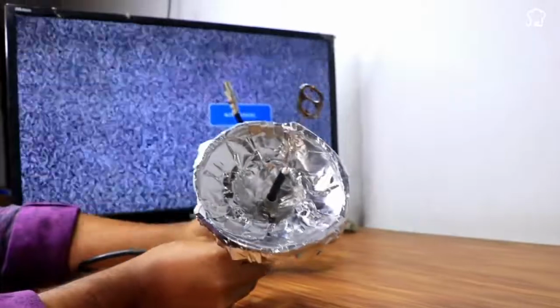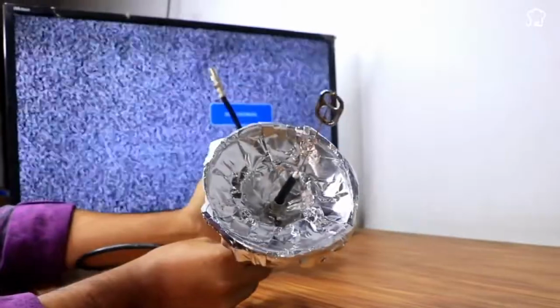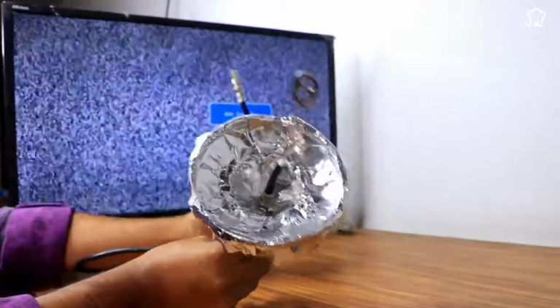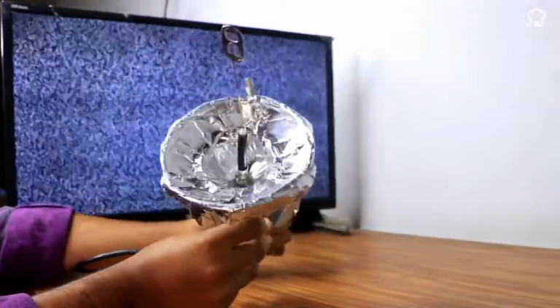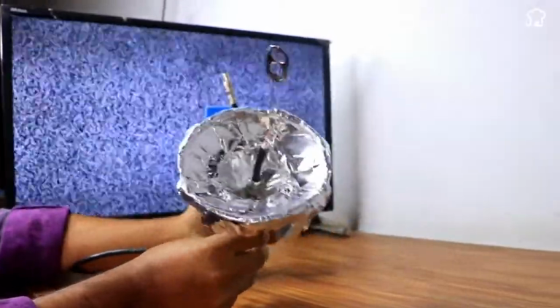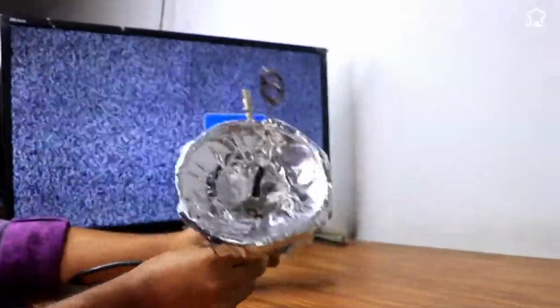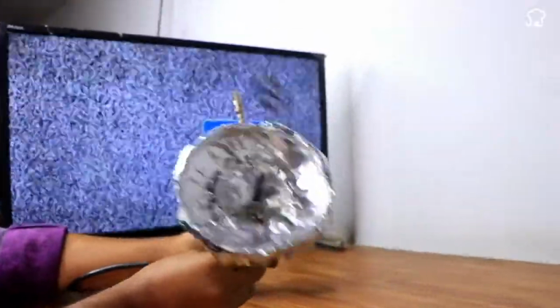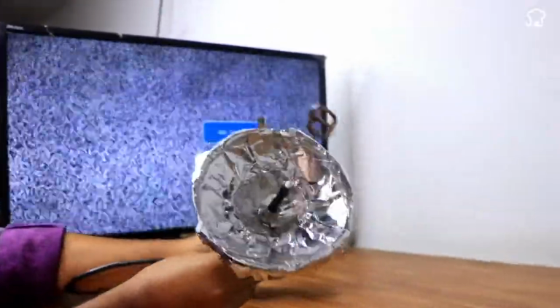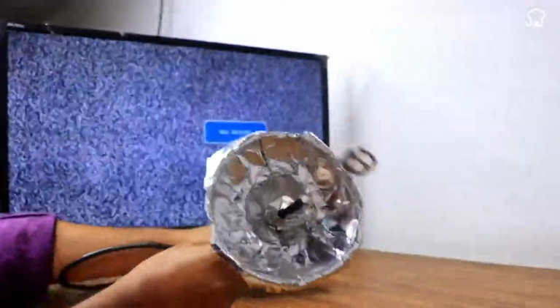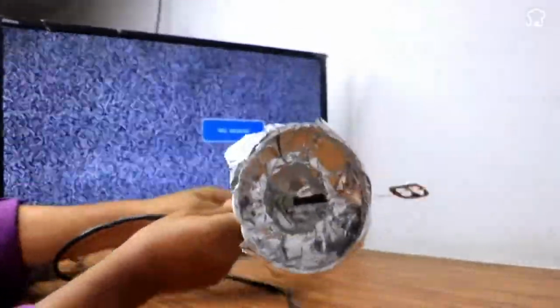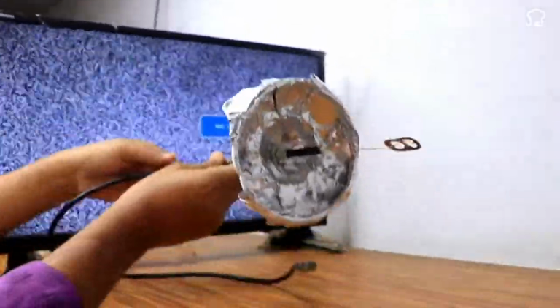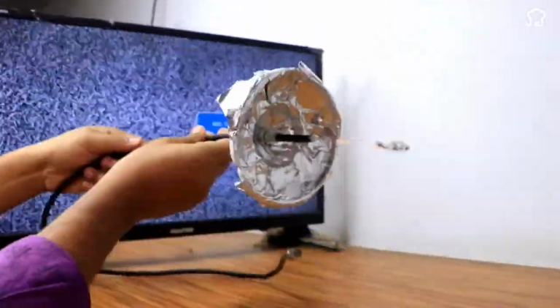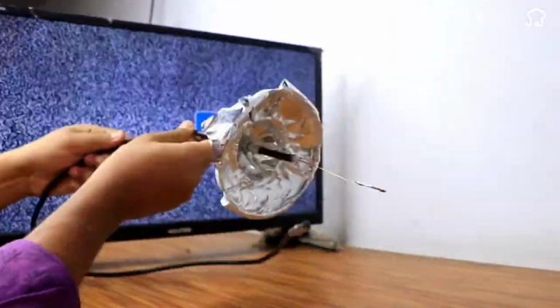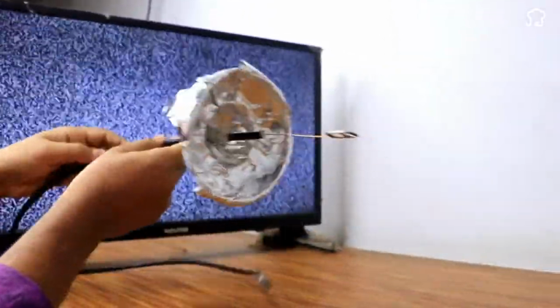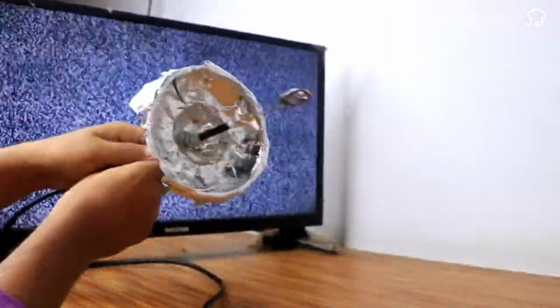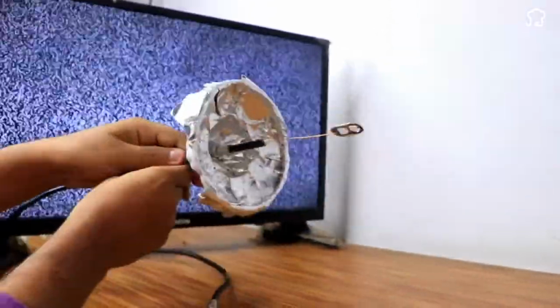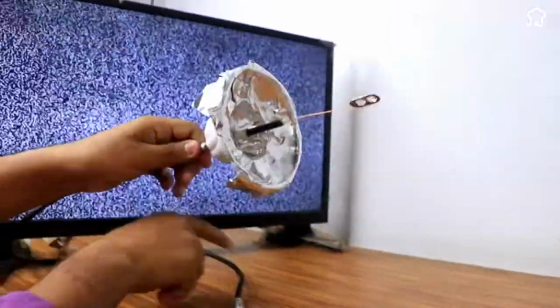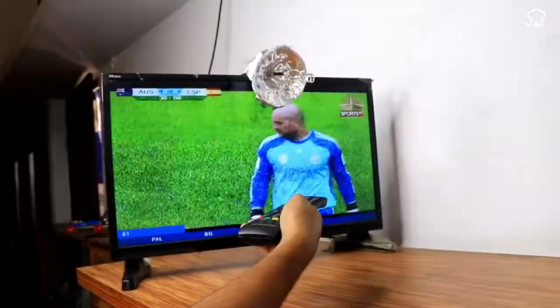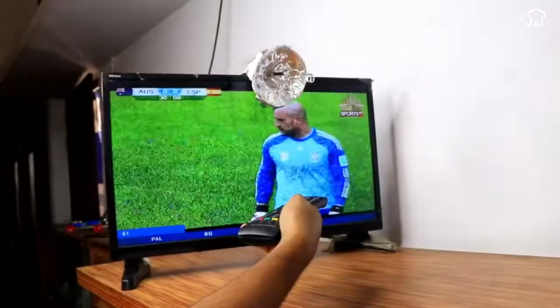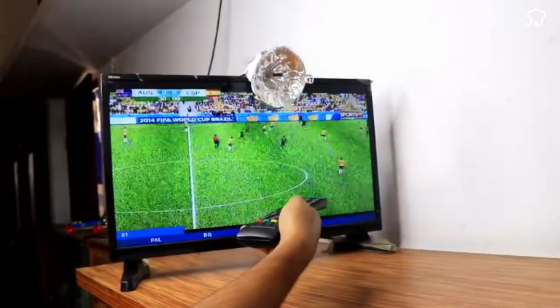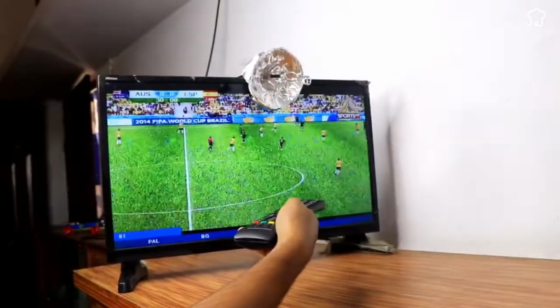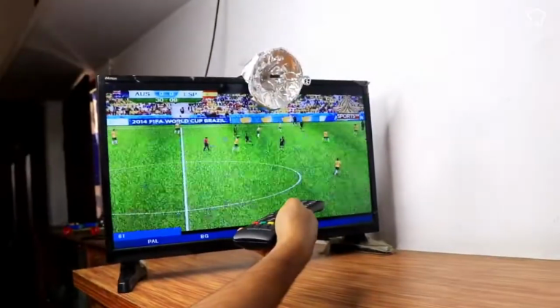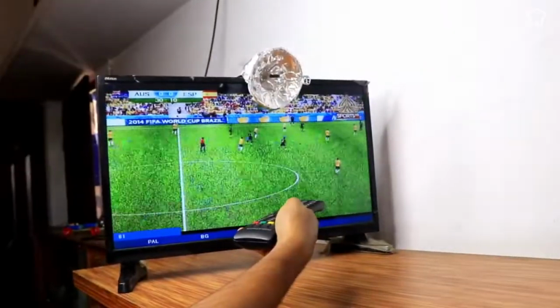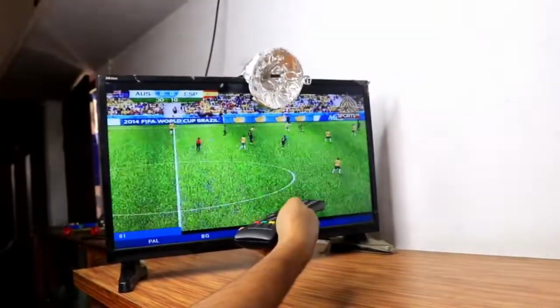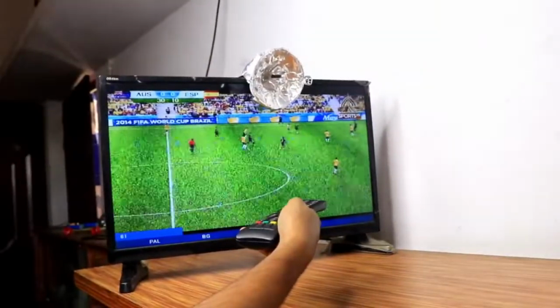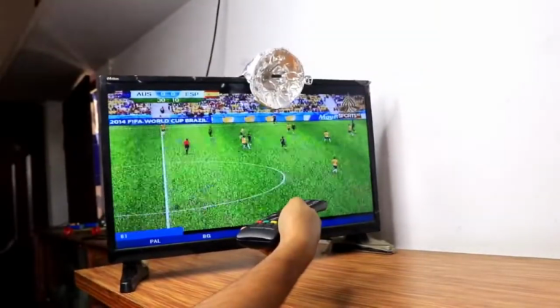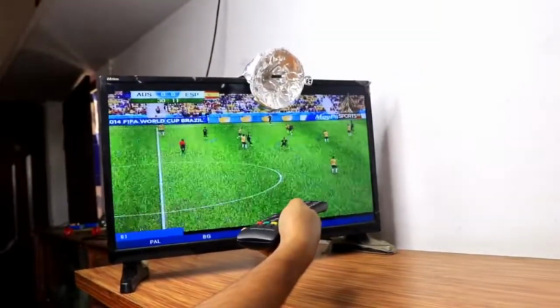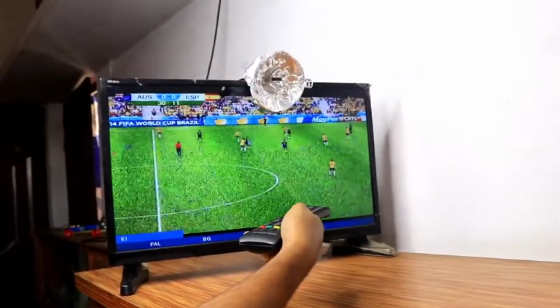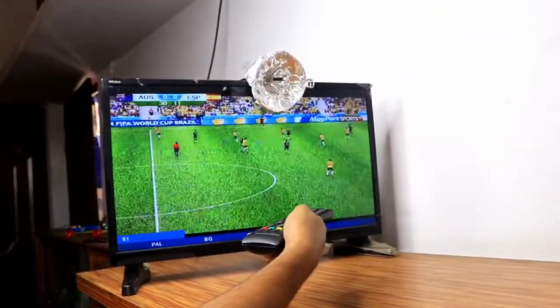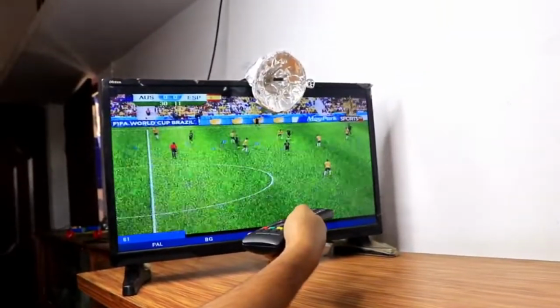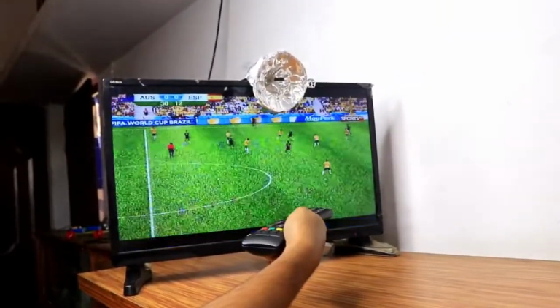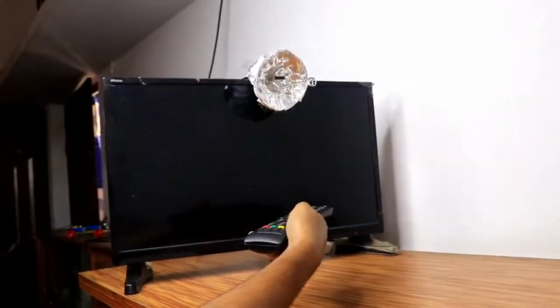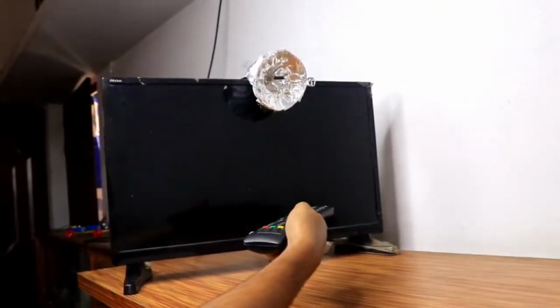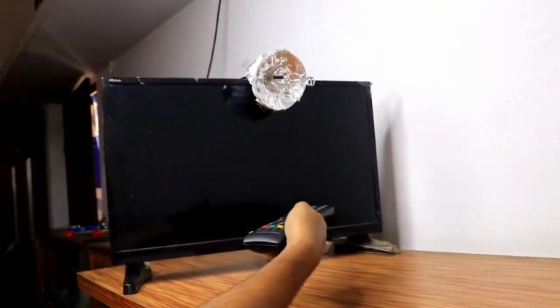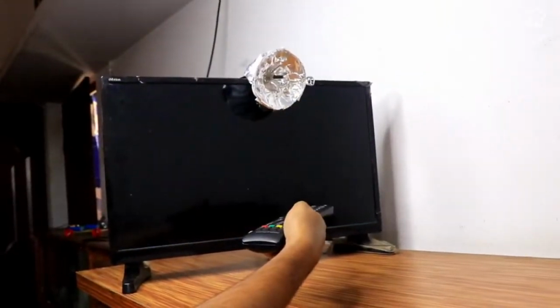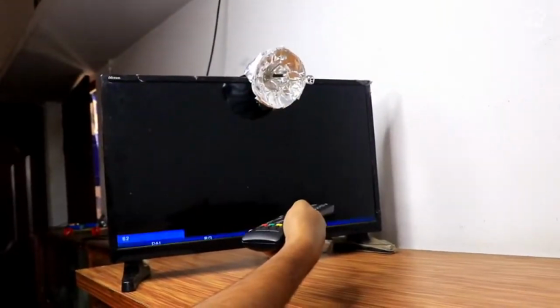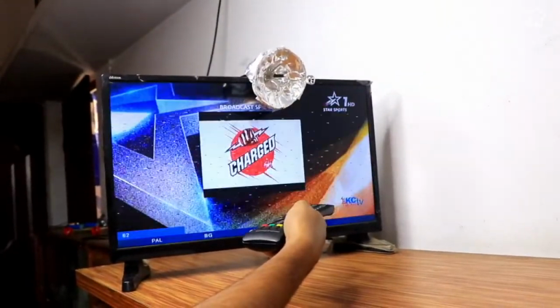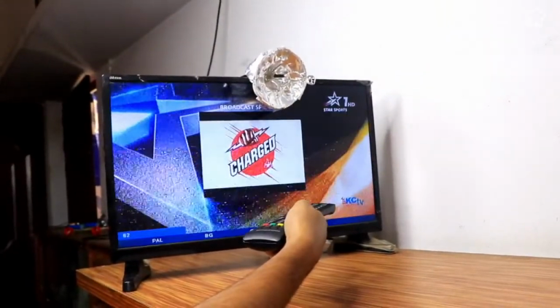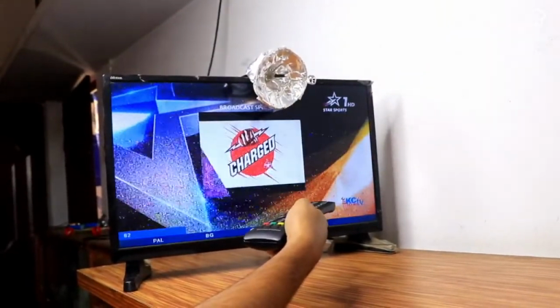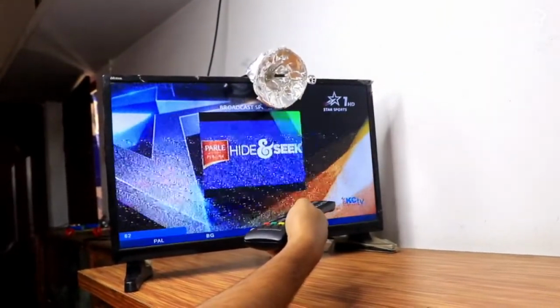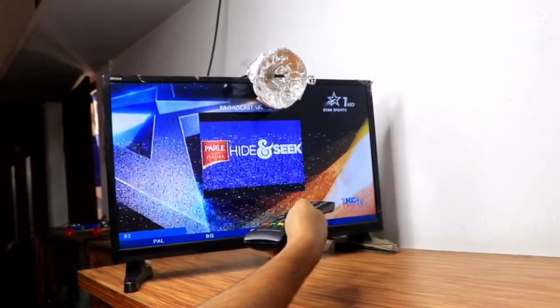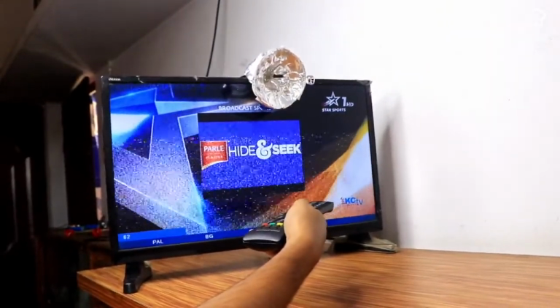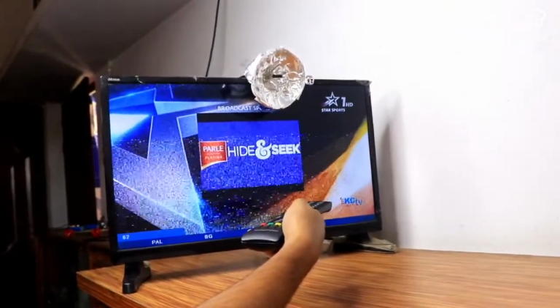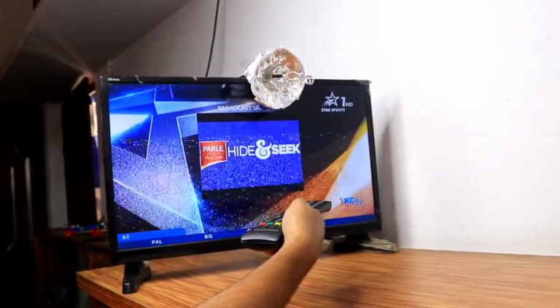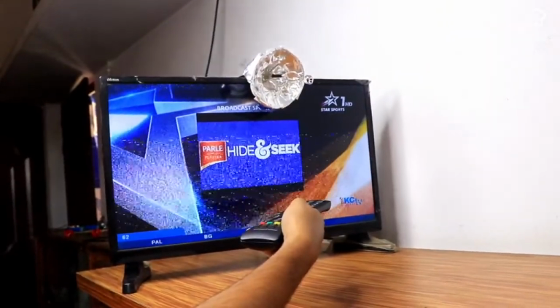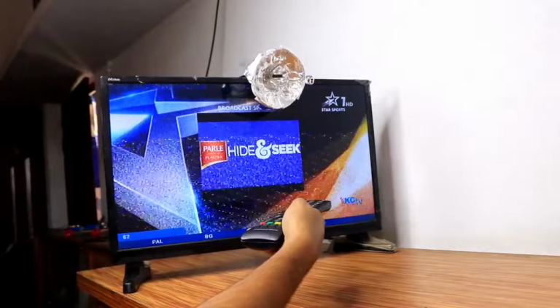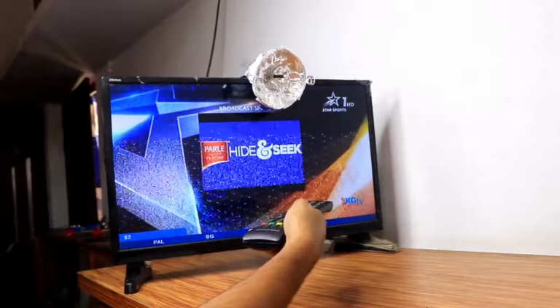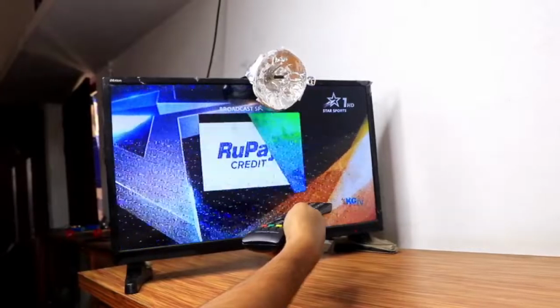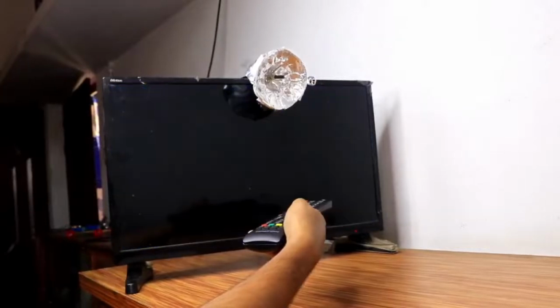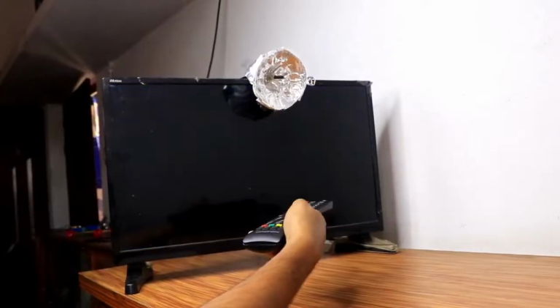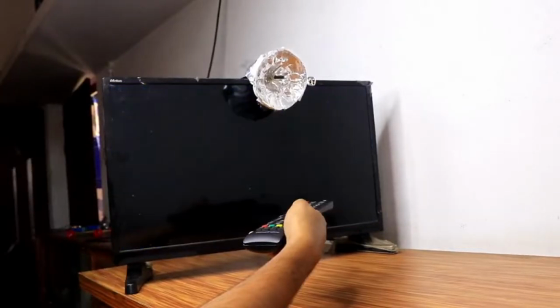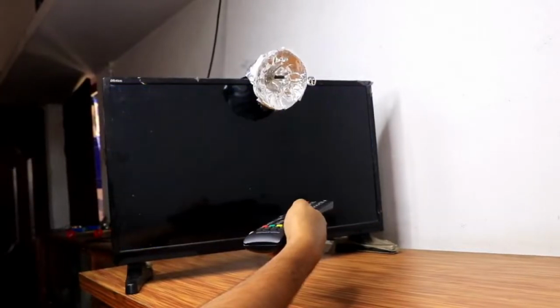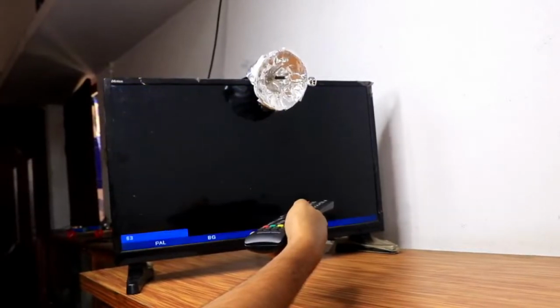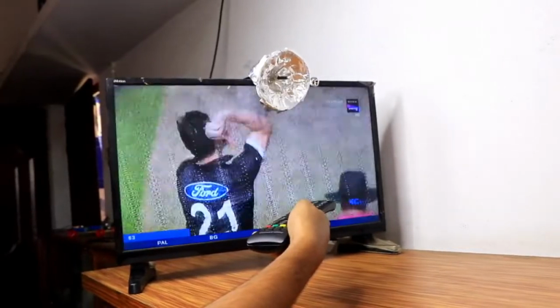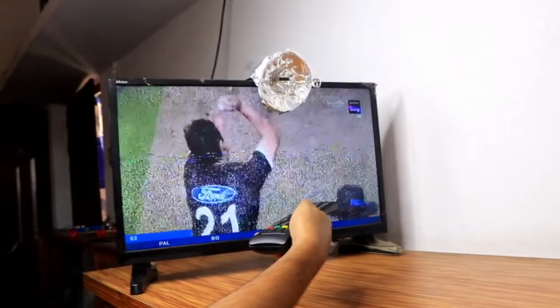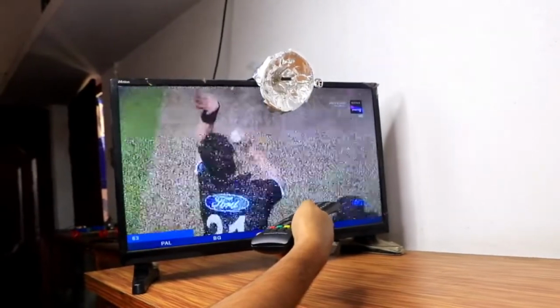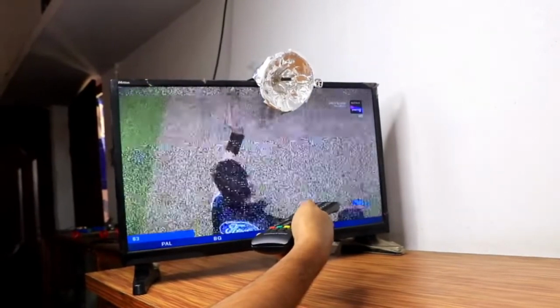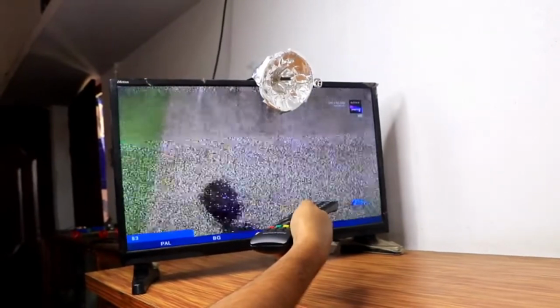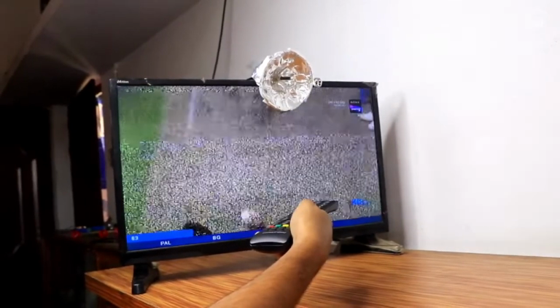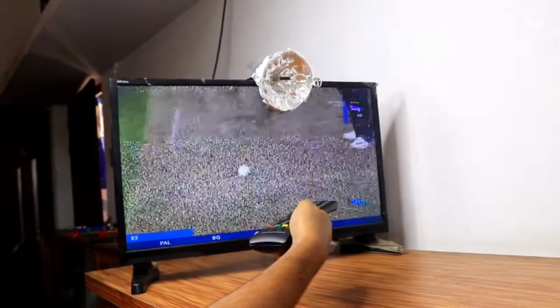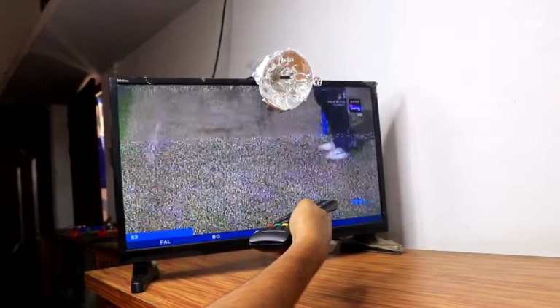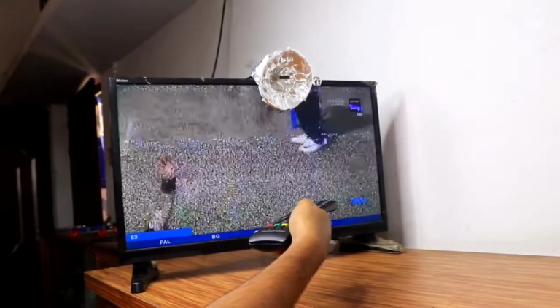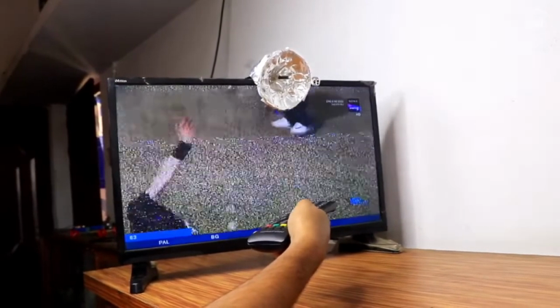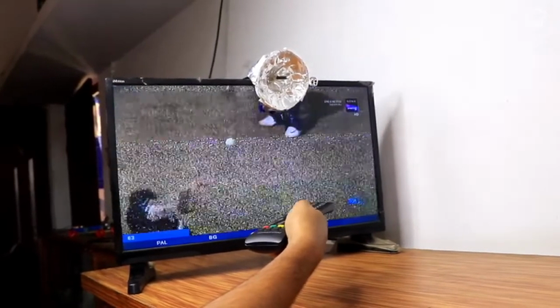Television companies don't want you to know. Learn how to make your own digital HD antenna following these simple steps.